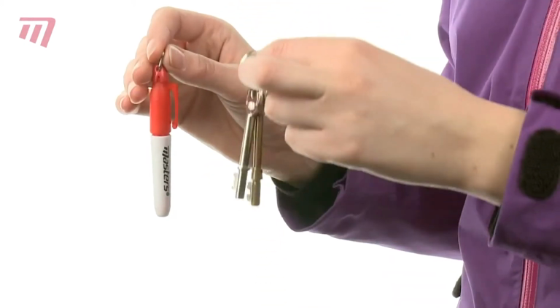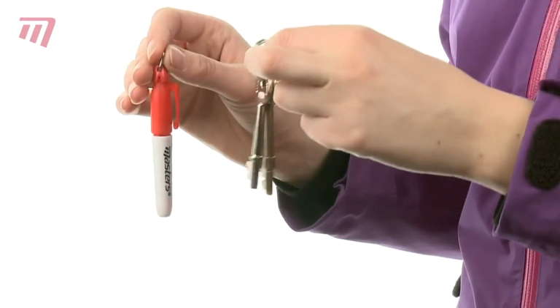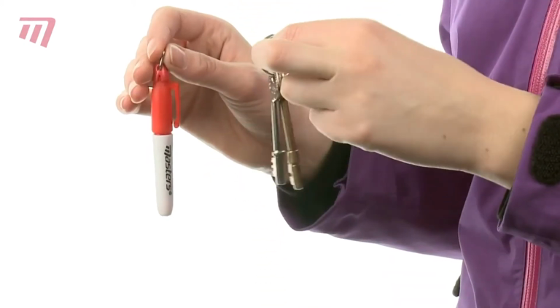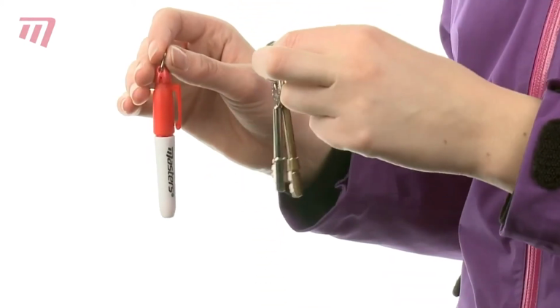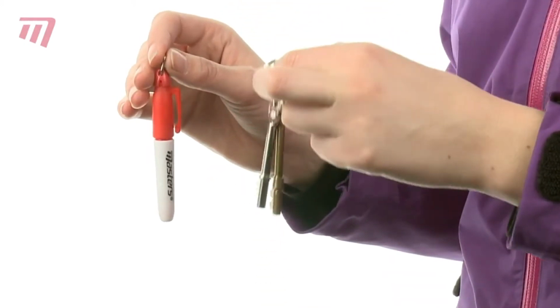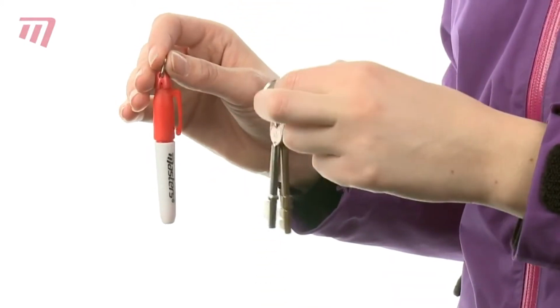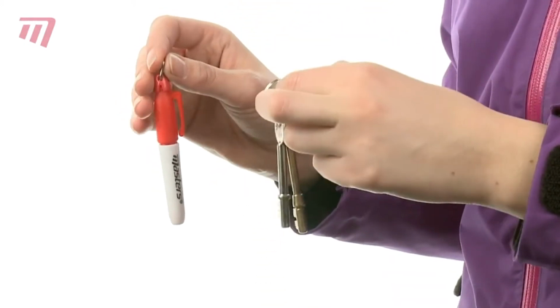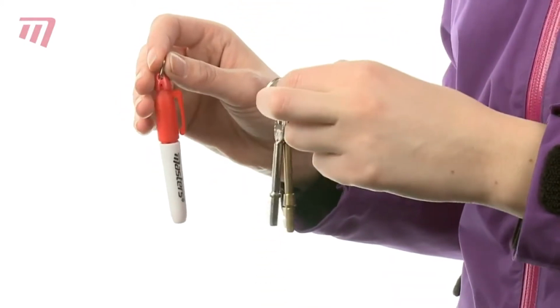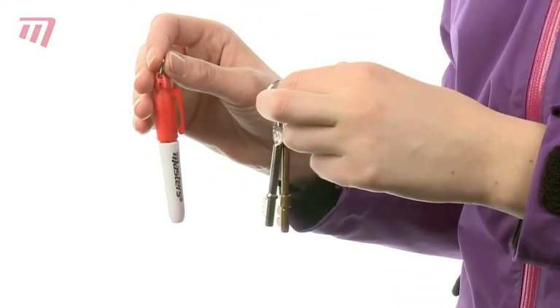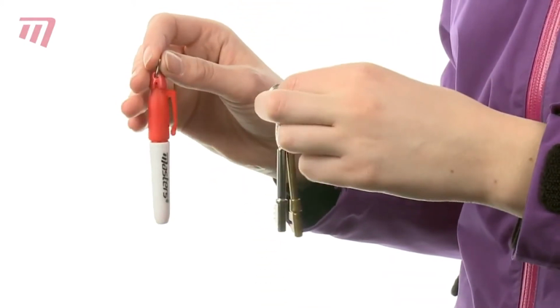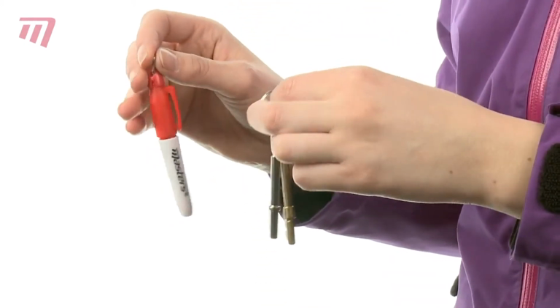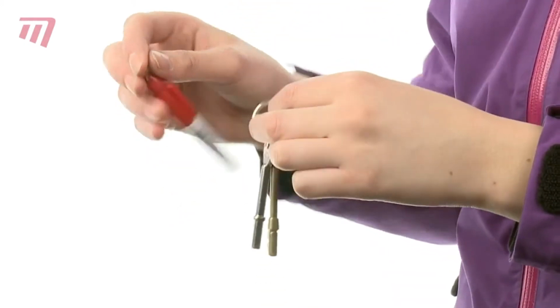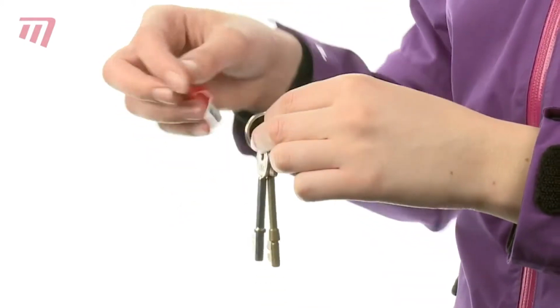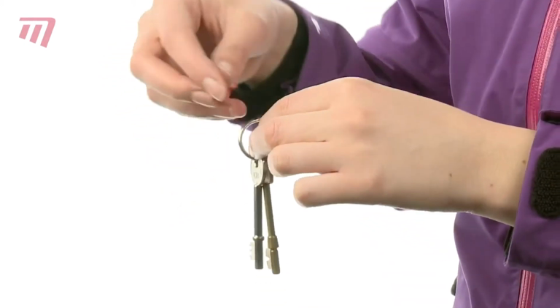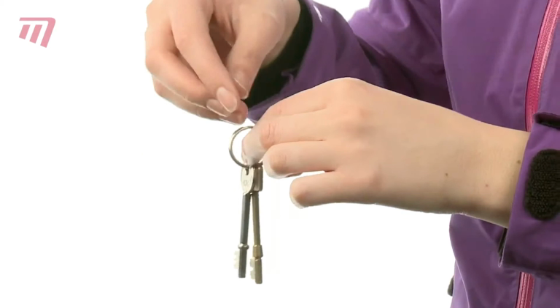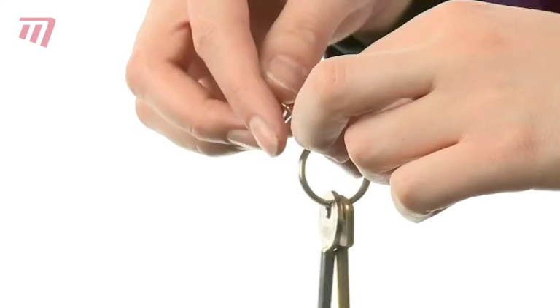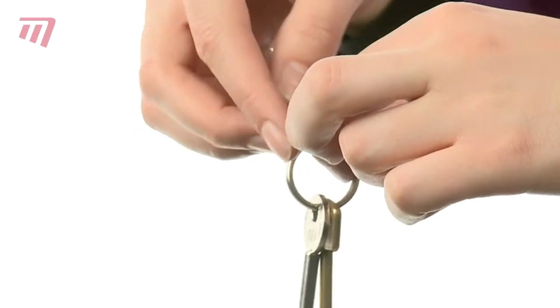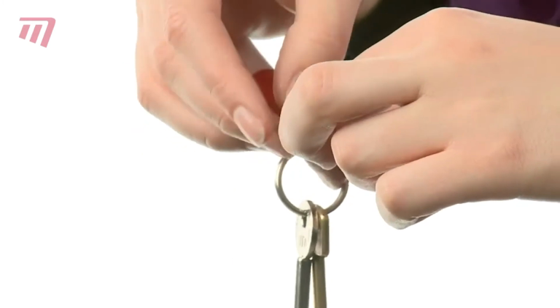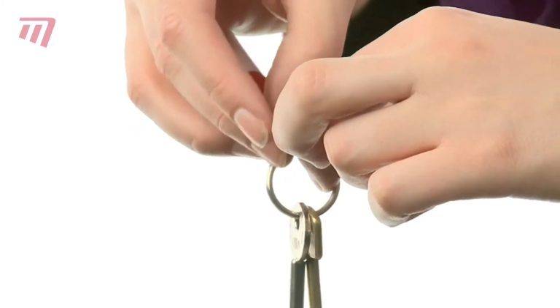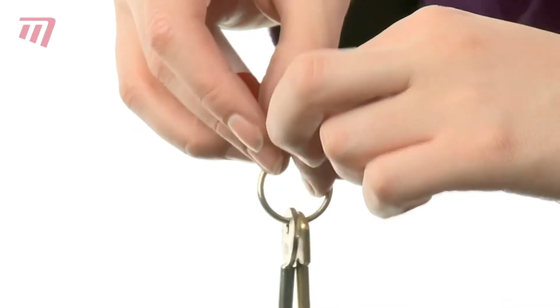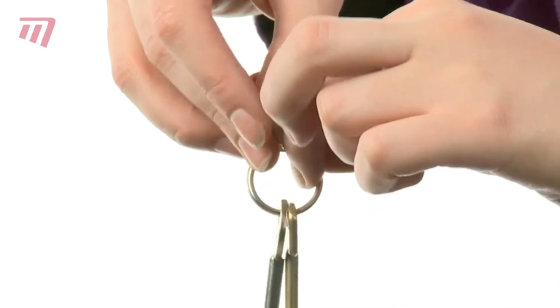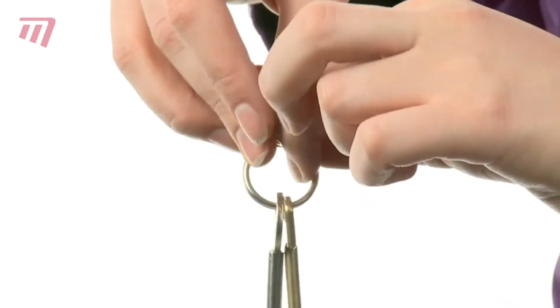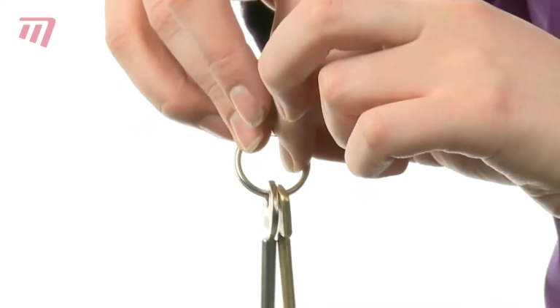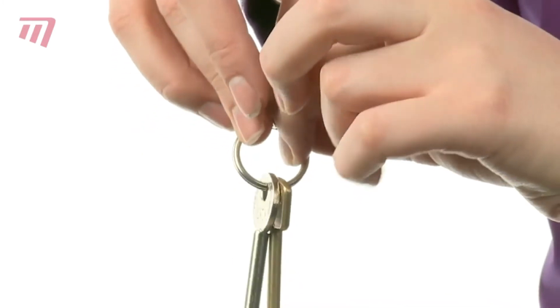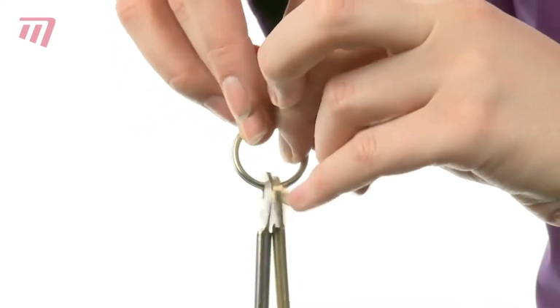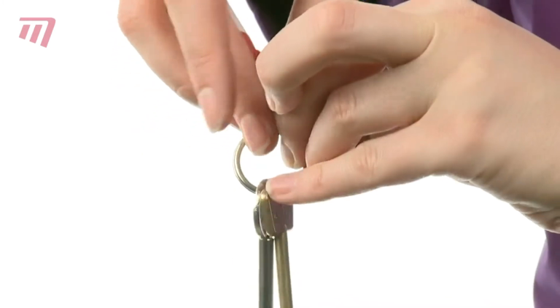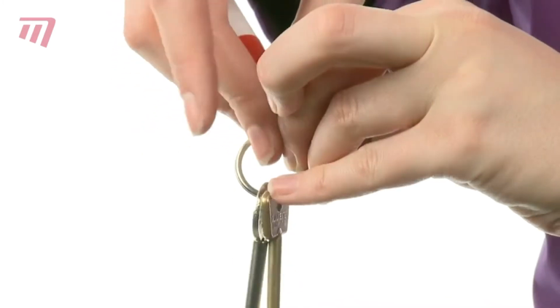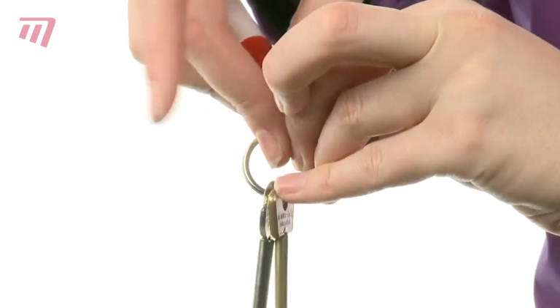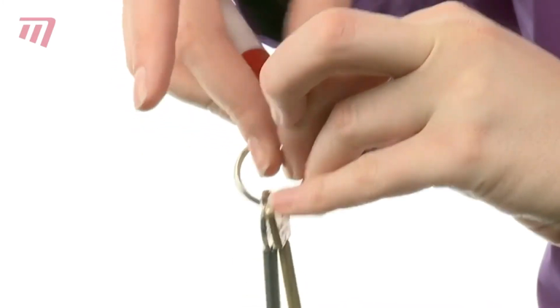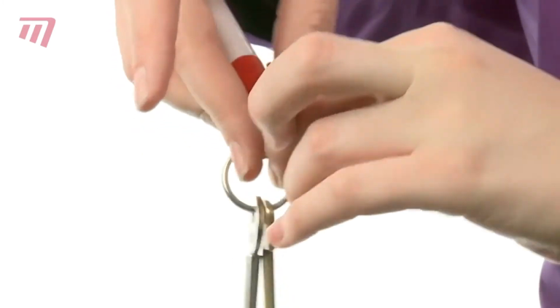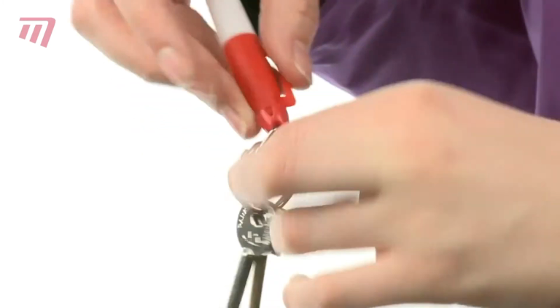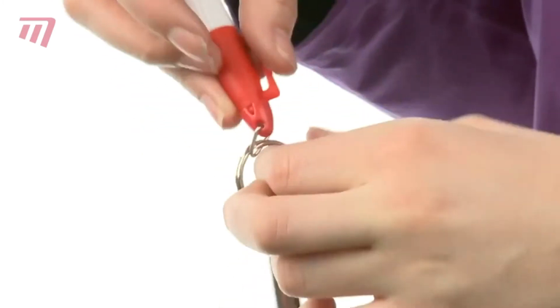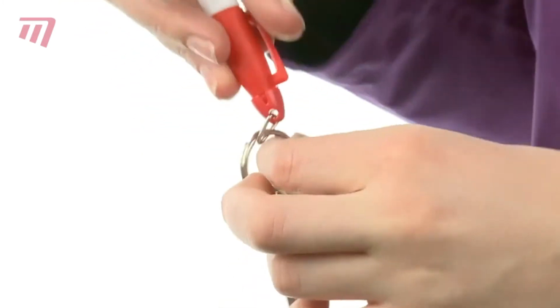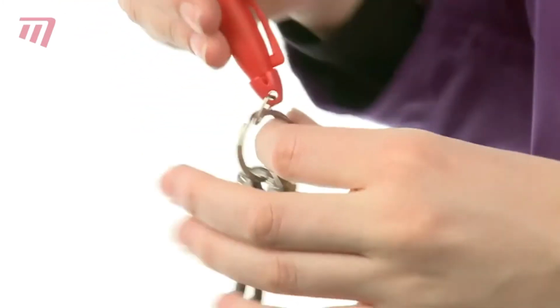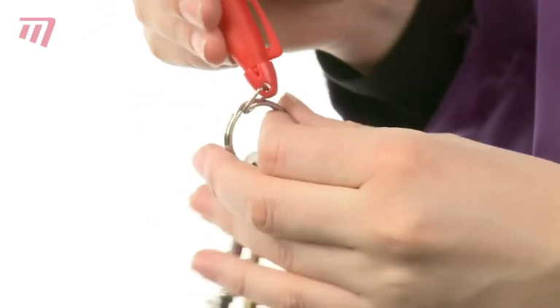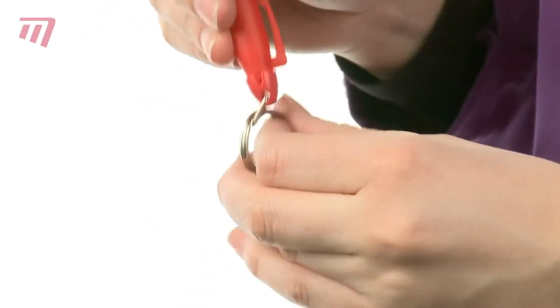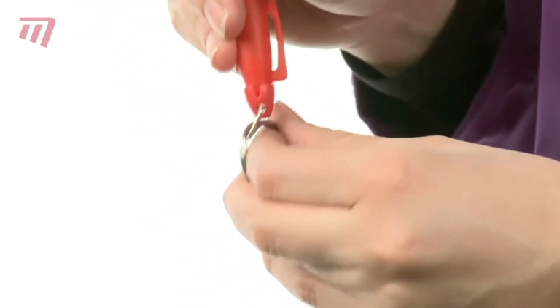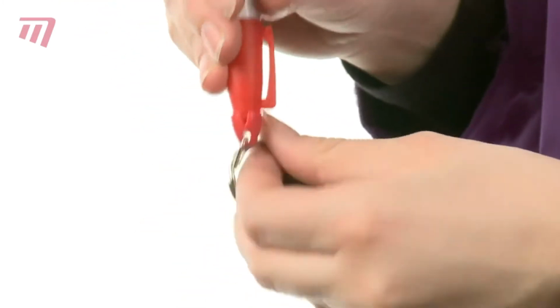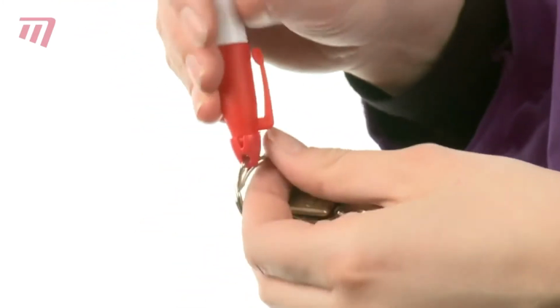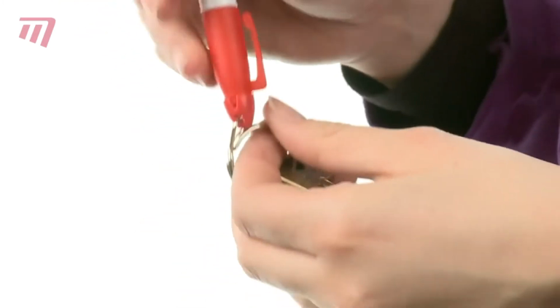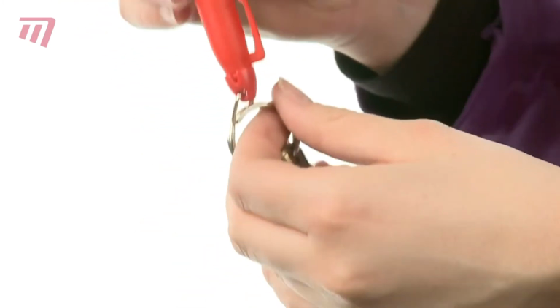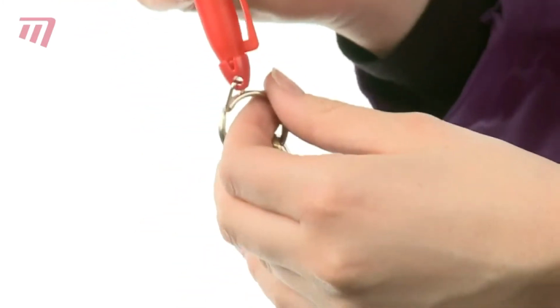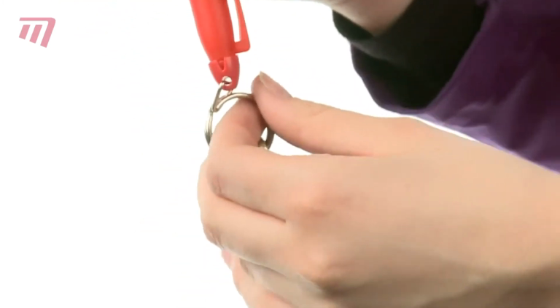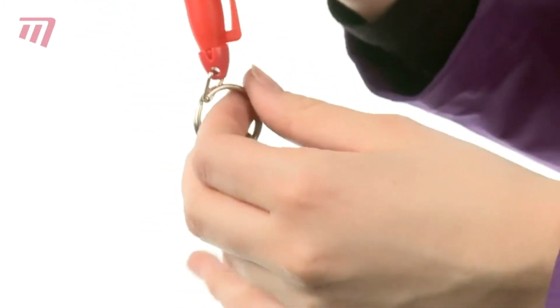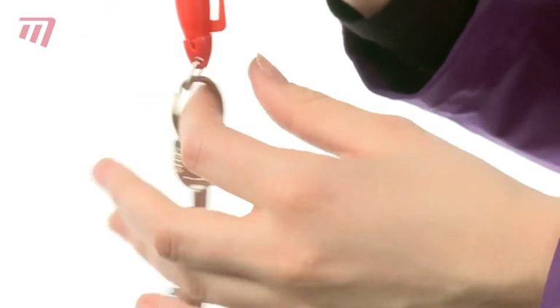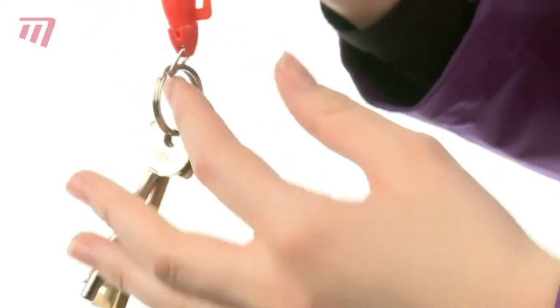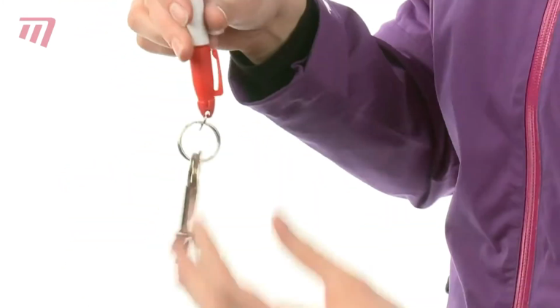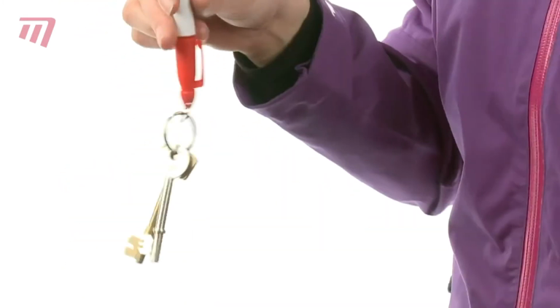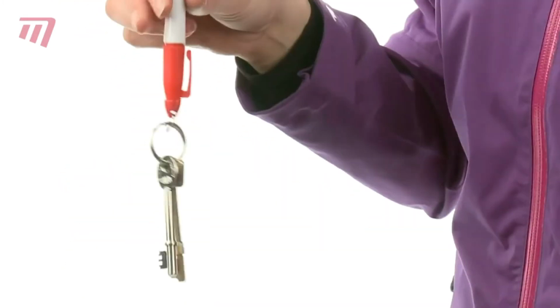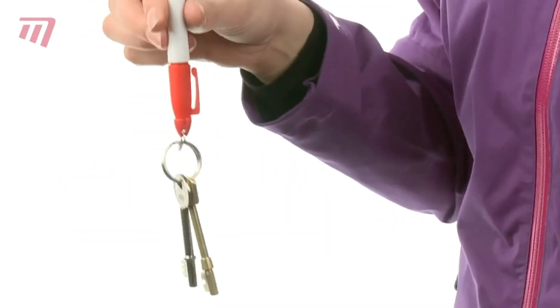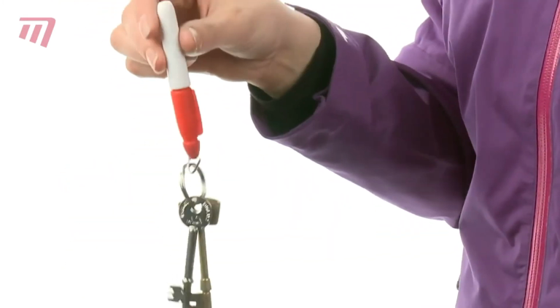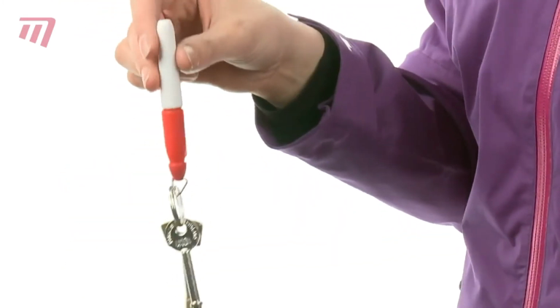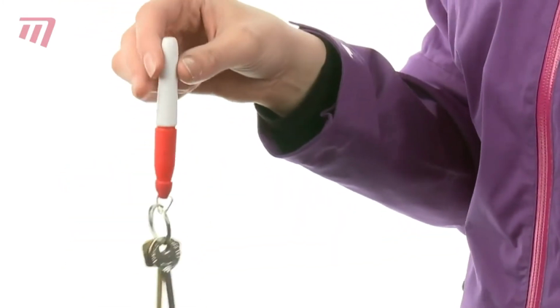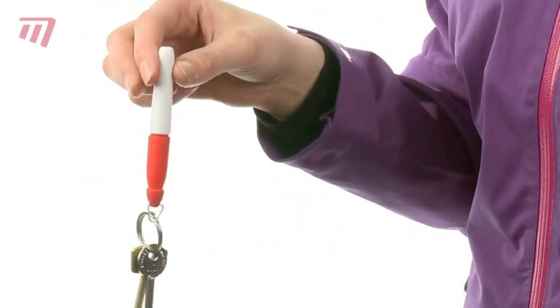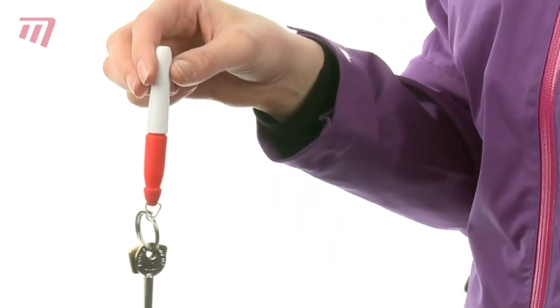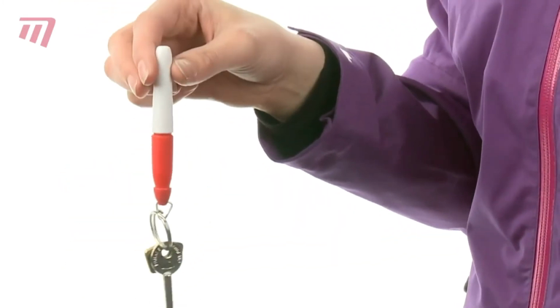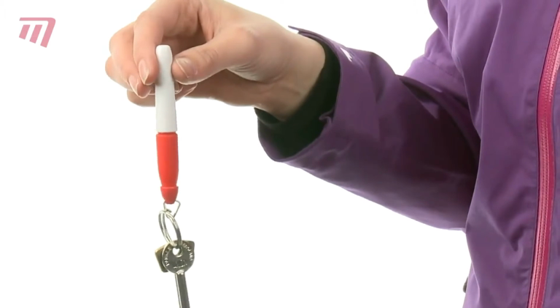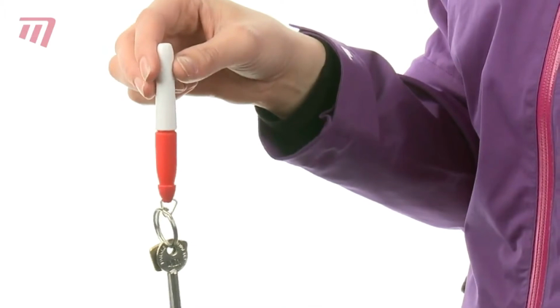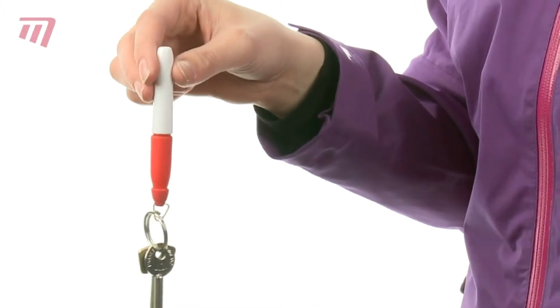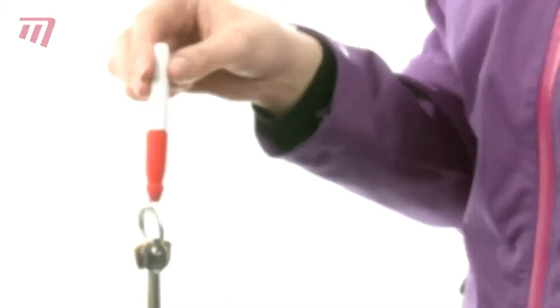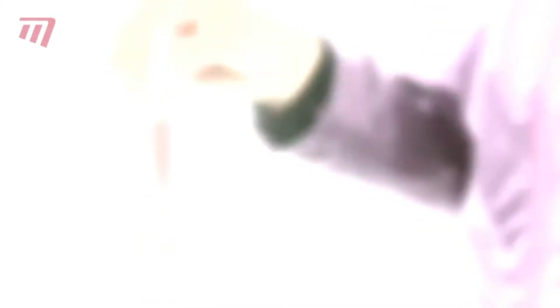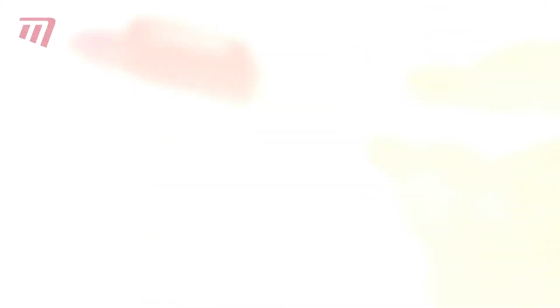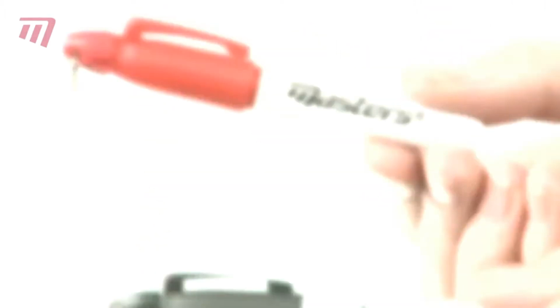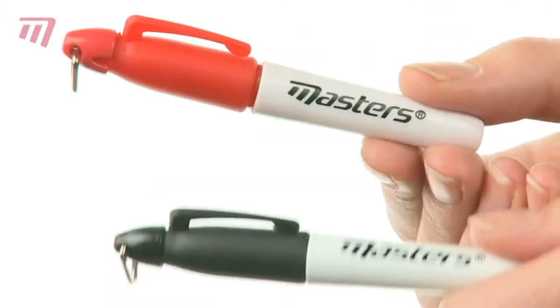They even come with a keyring clip so they can't get lost. The Masters Waterproof Ball Marker Pen.